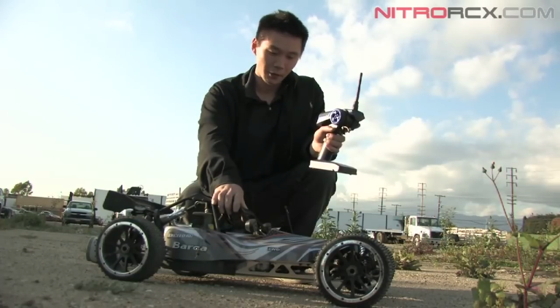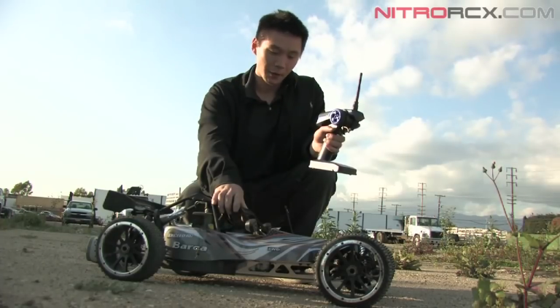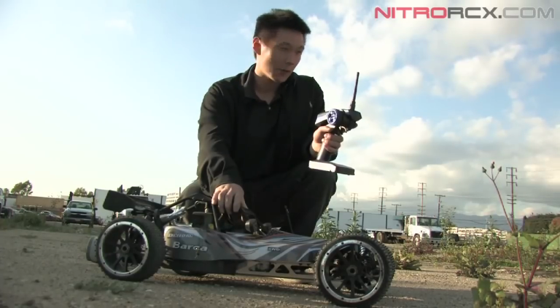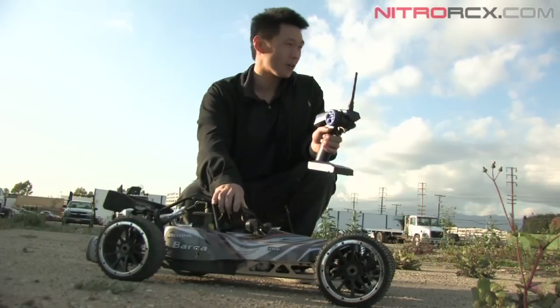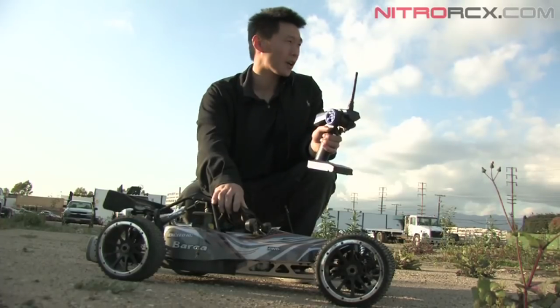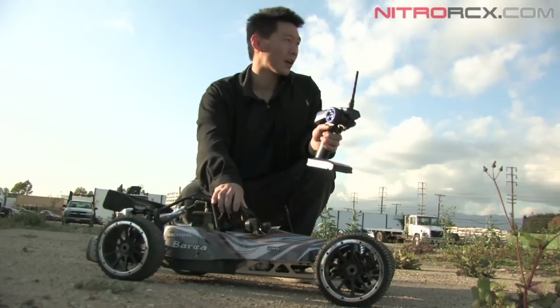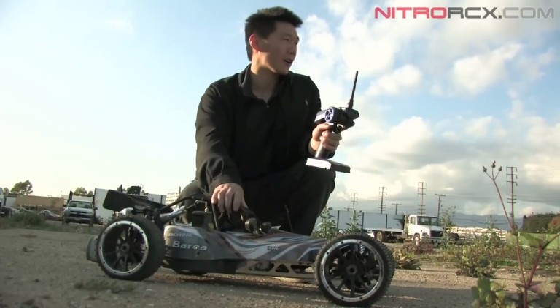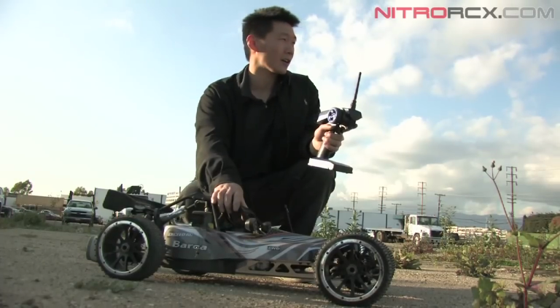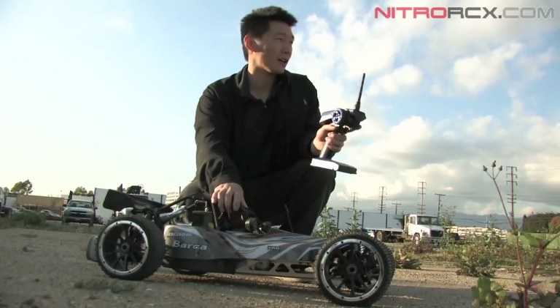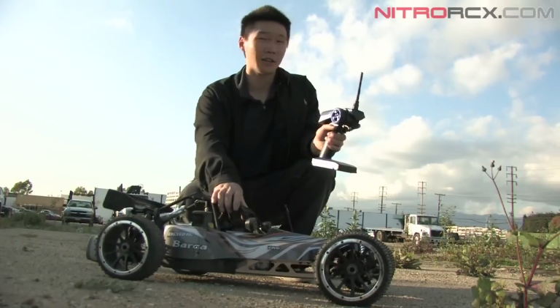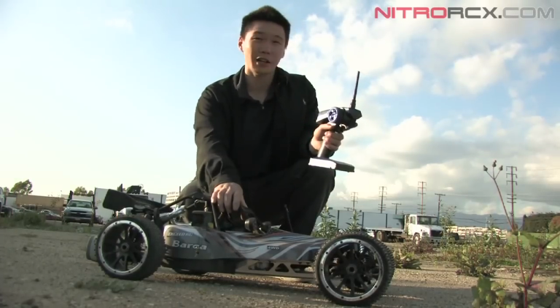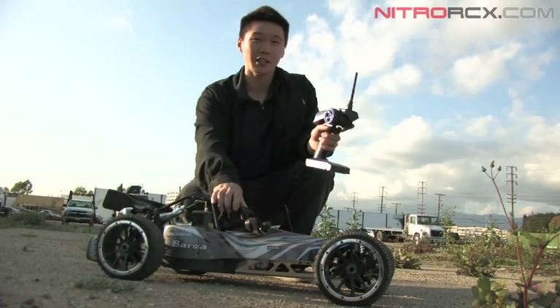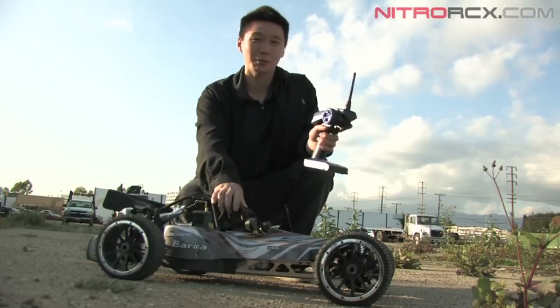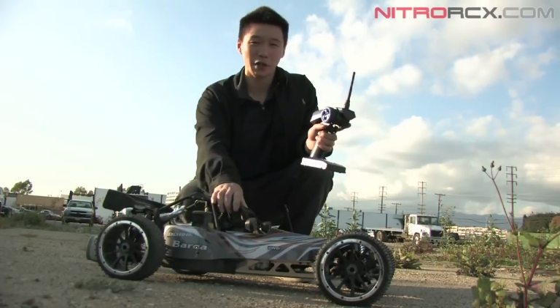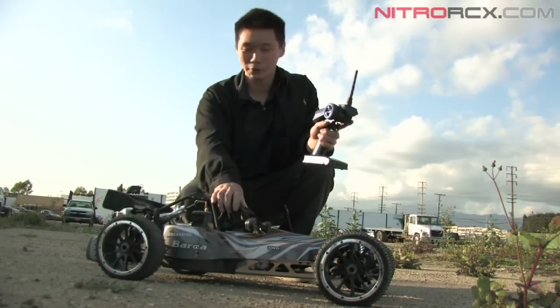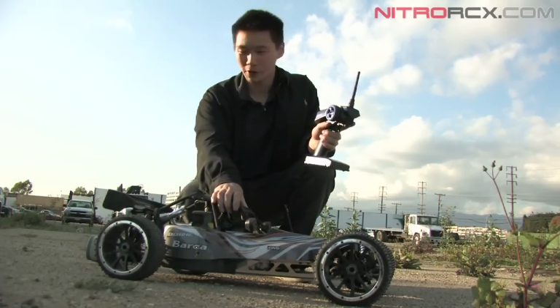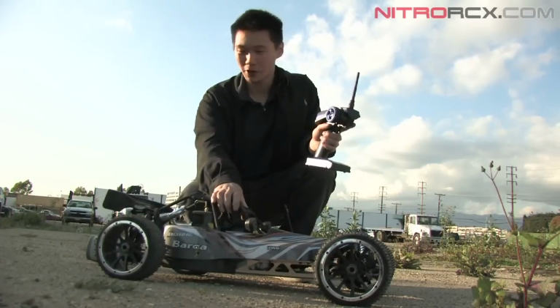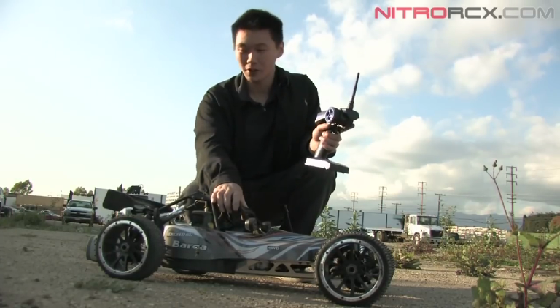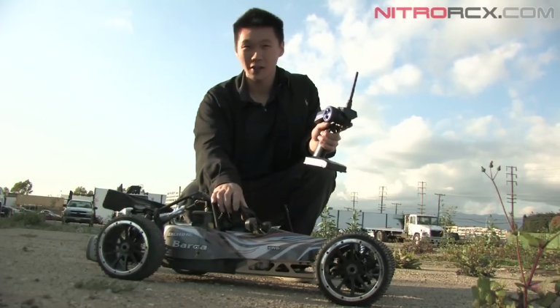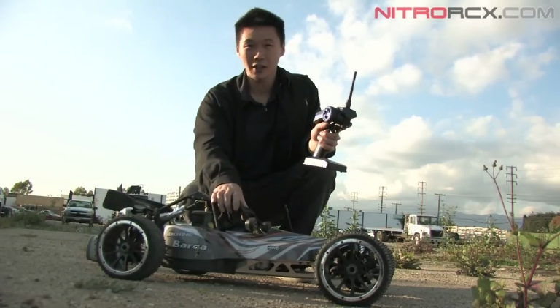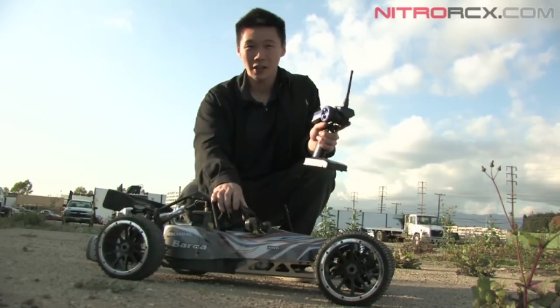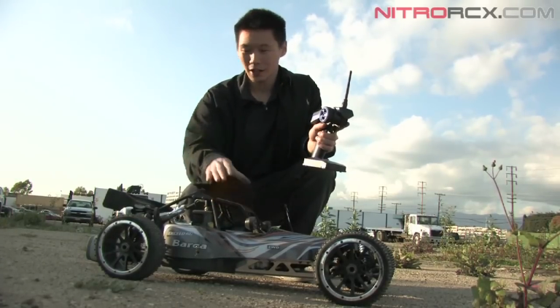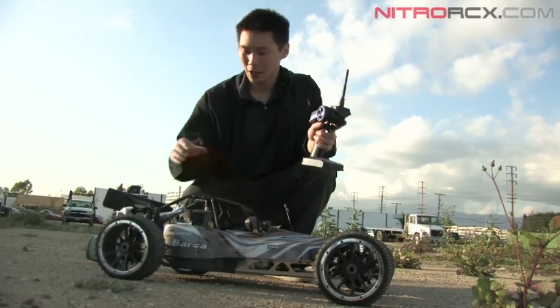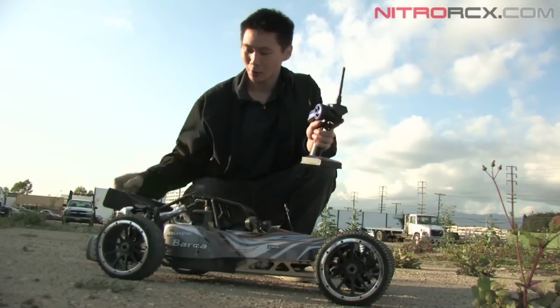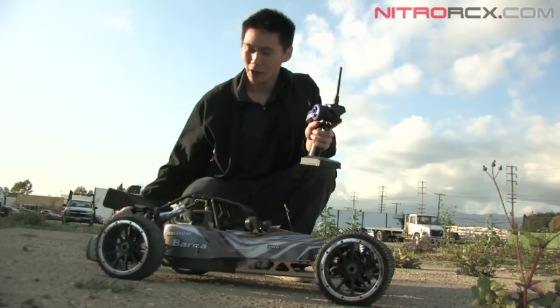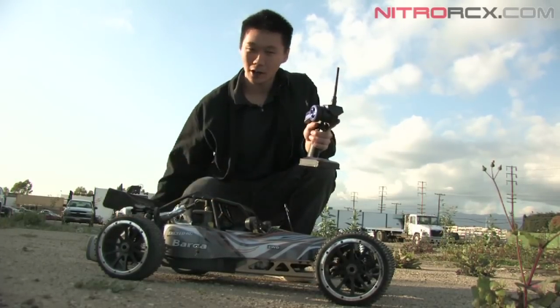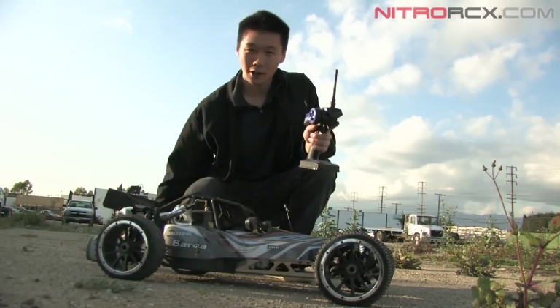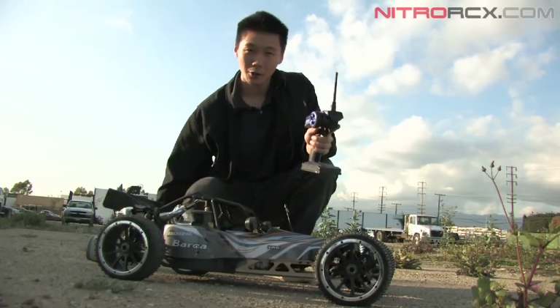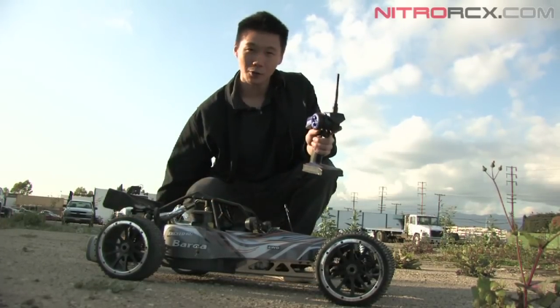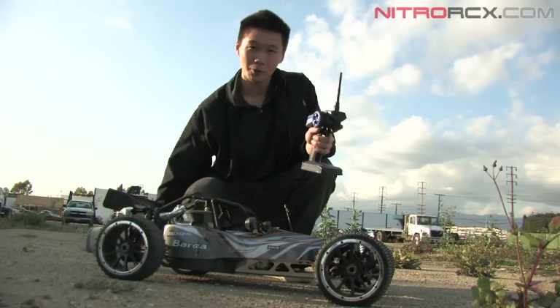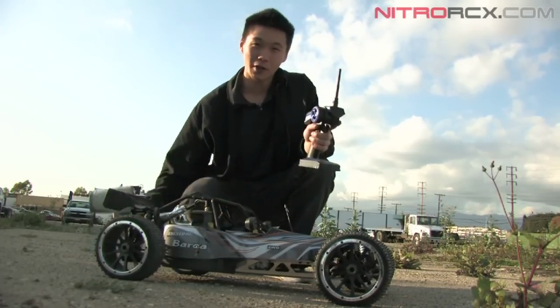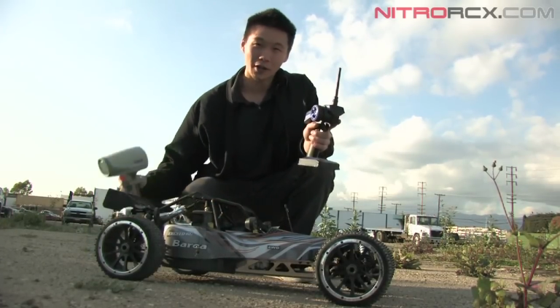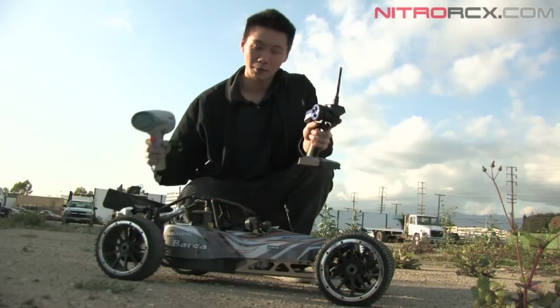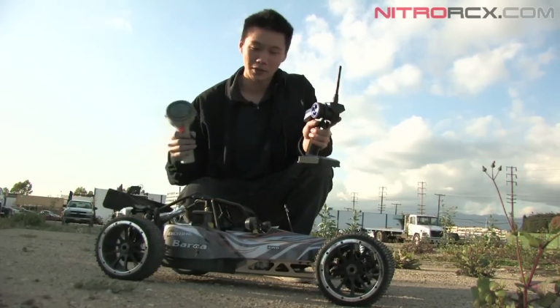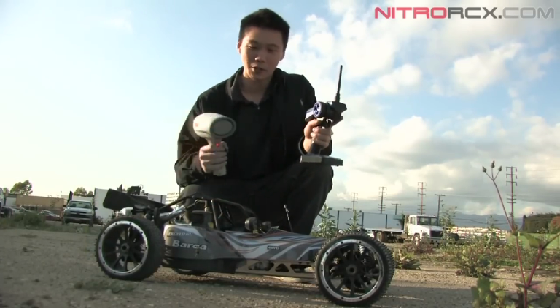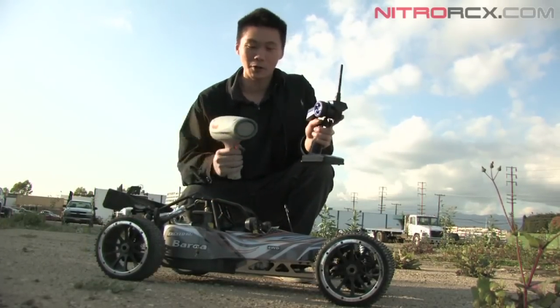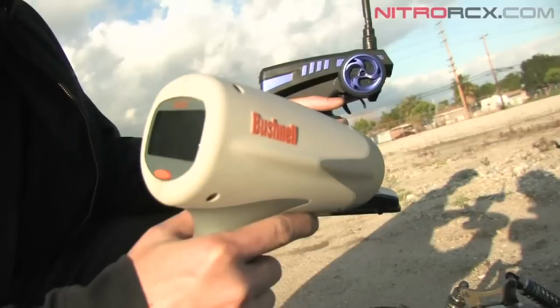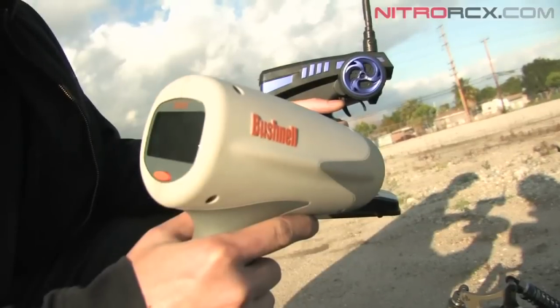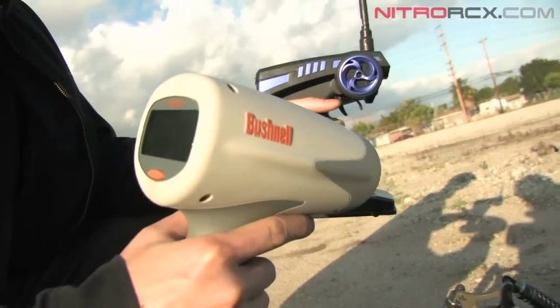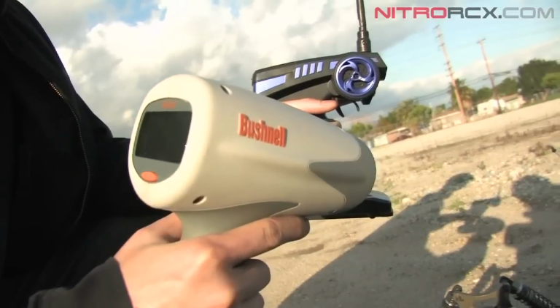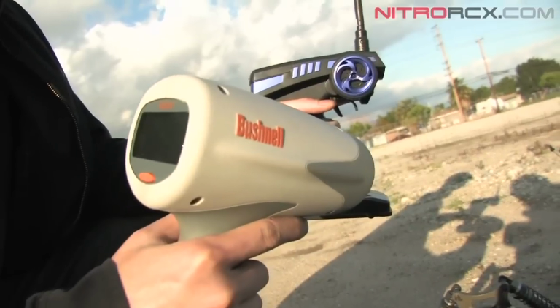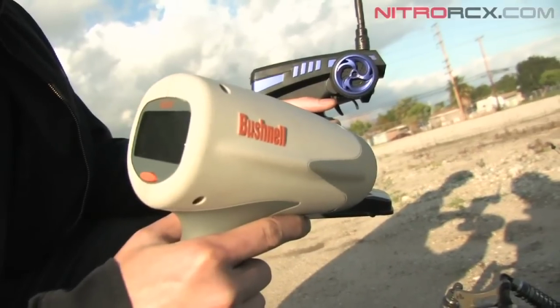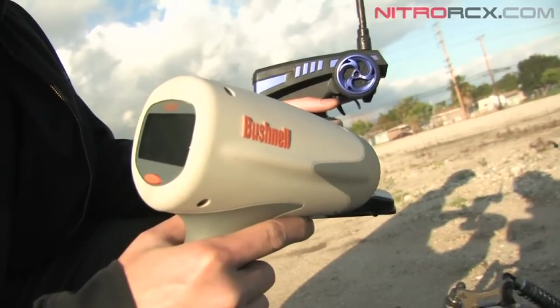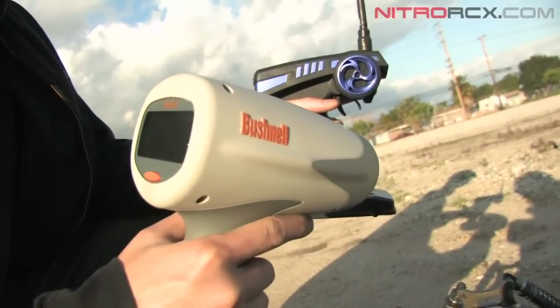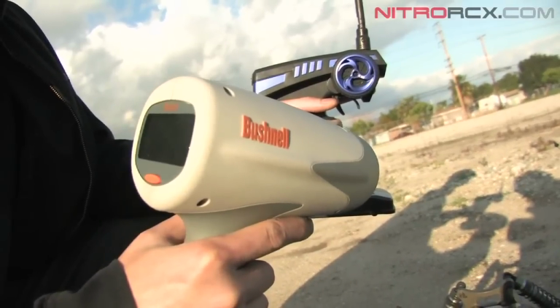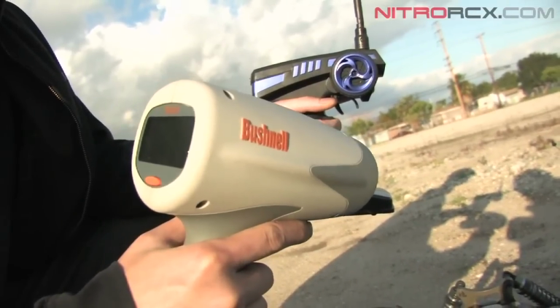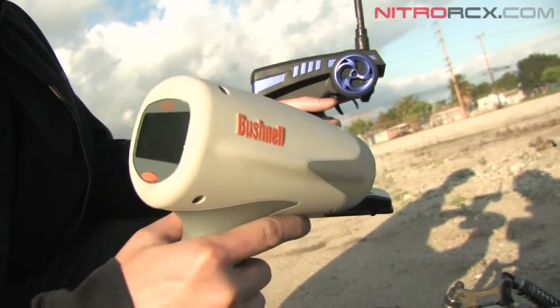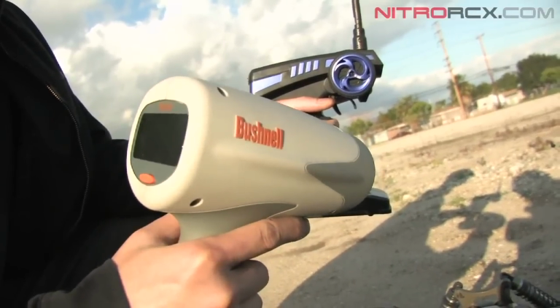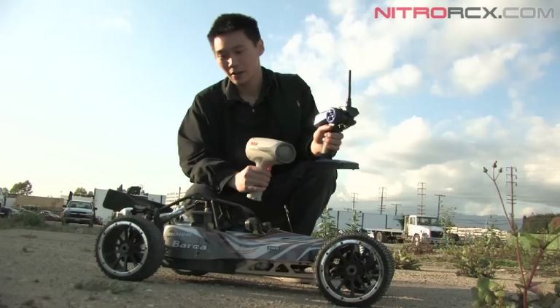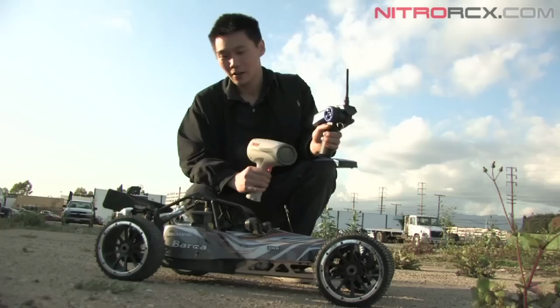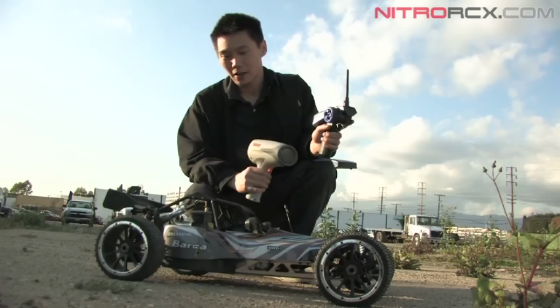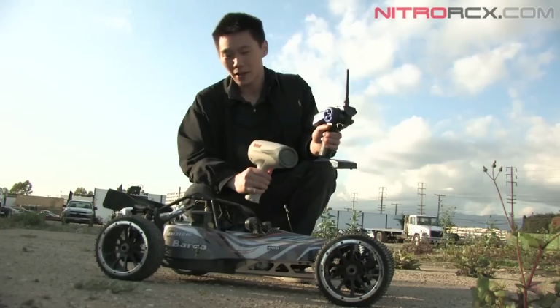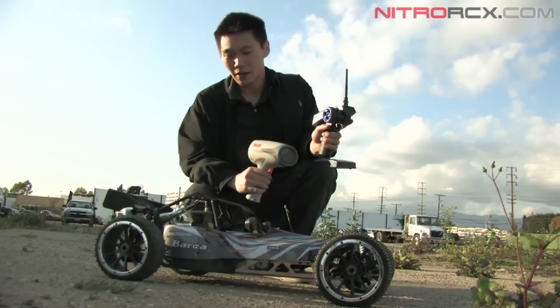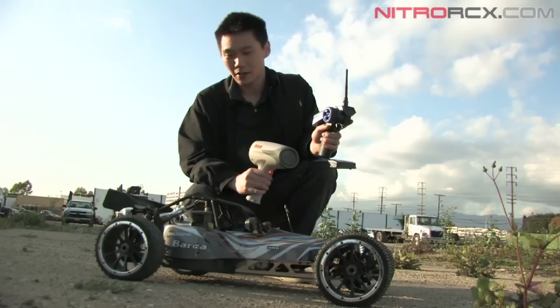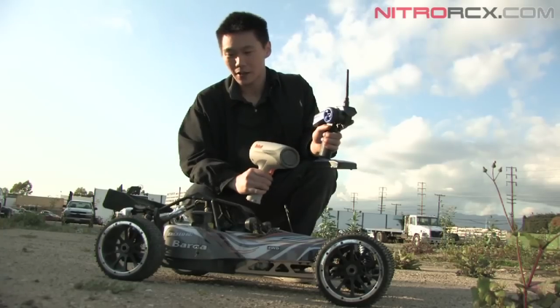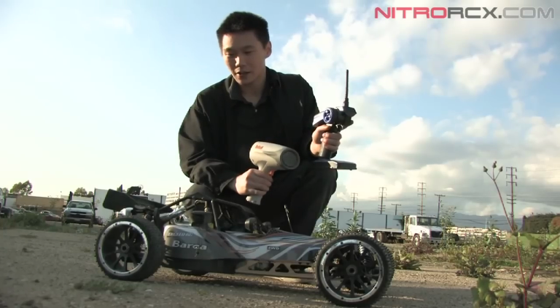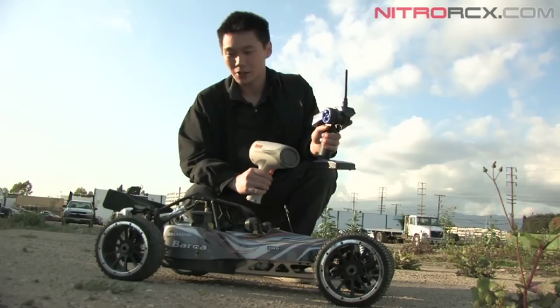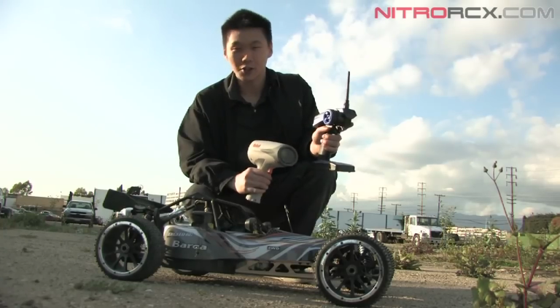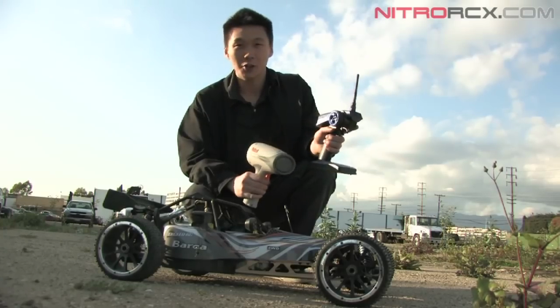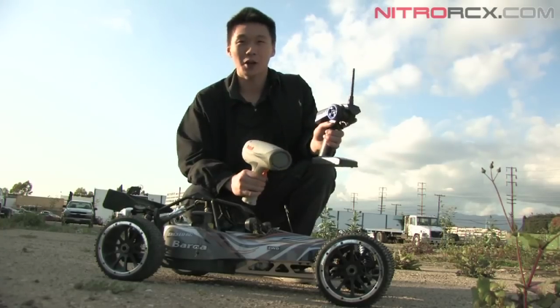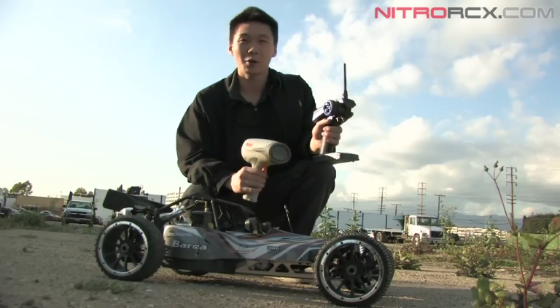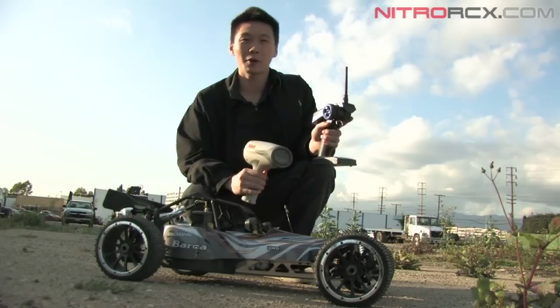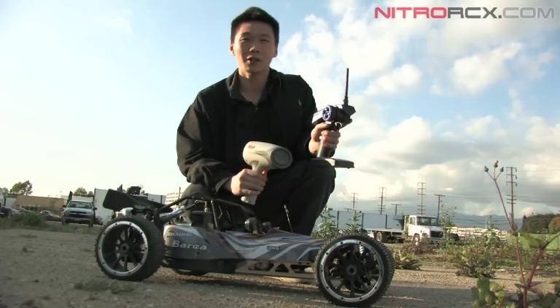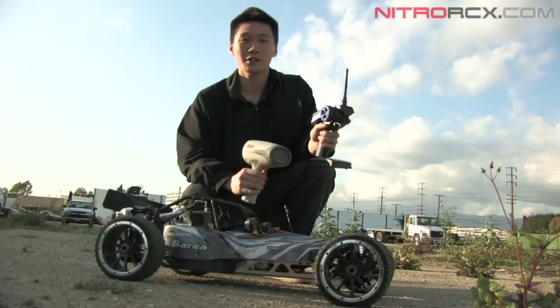I'm out here in a nice big field. I've got a radar gun with me. I'm going to see what kind of speeds we can get out of it and just show you how it runs.